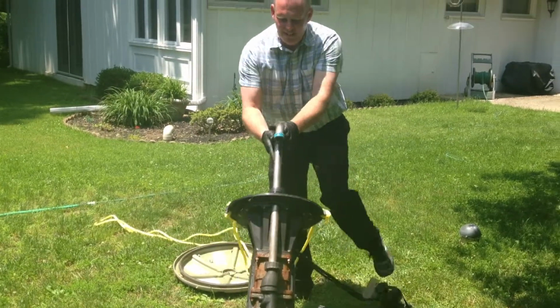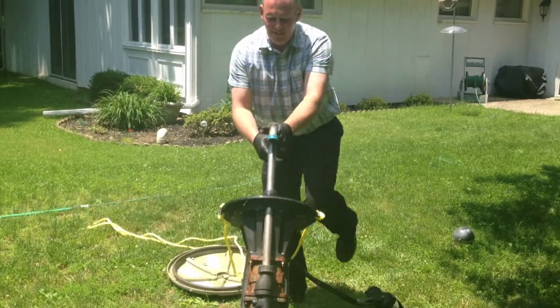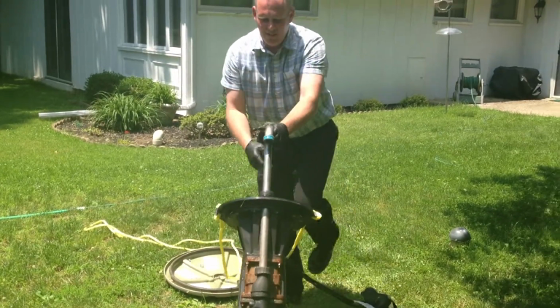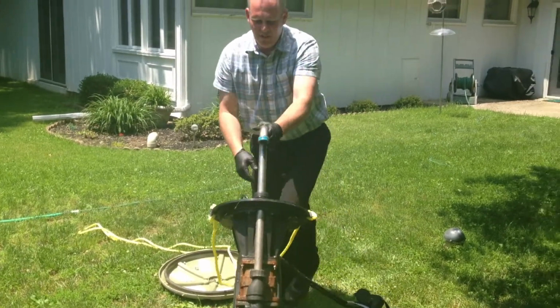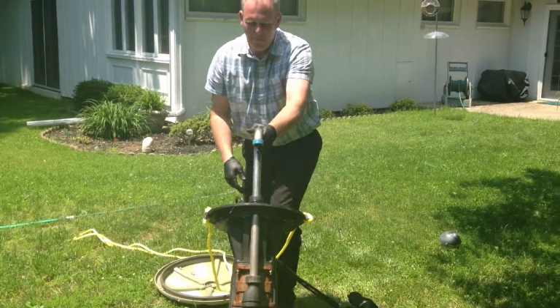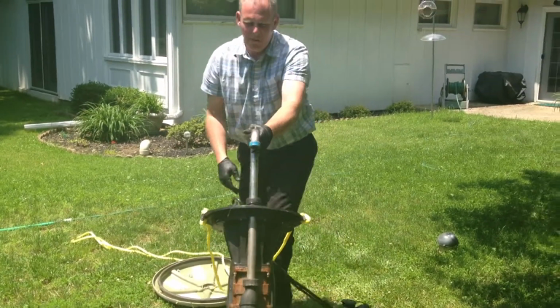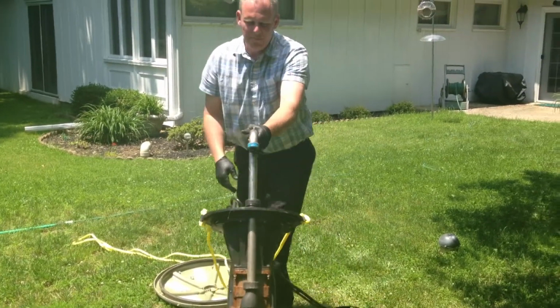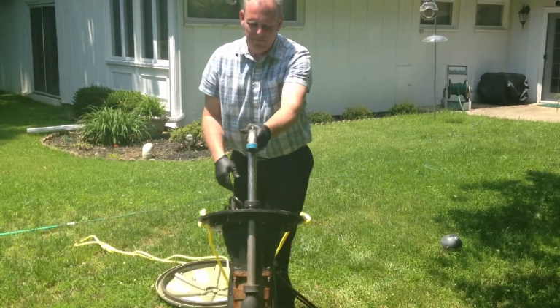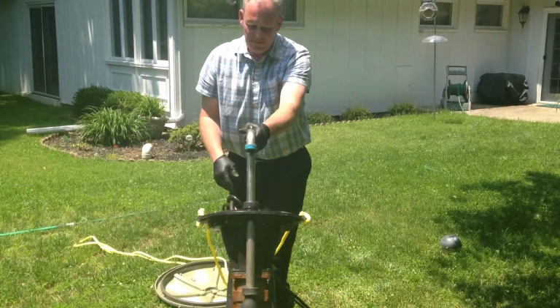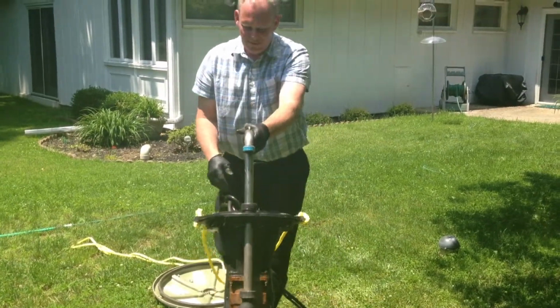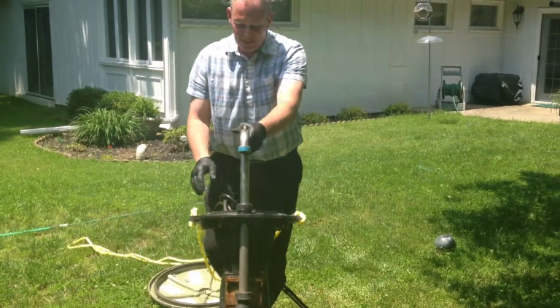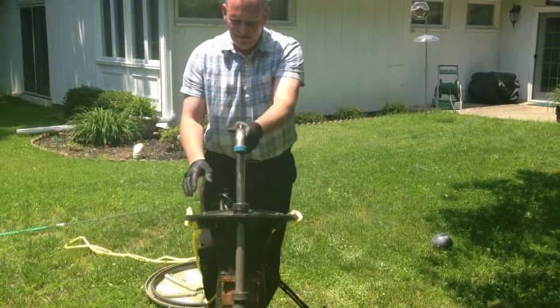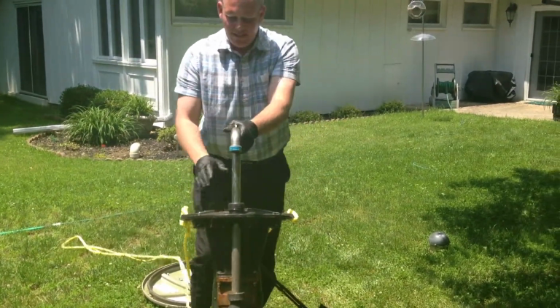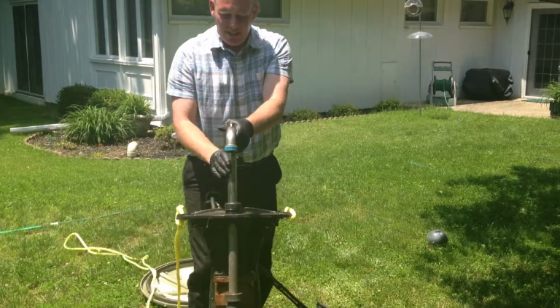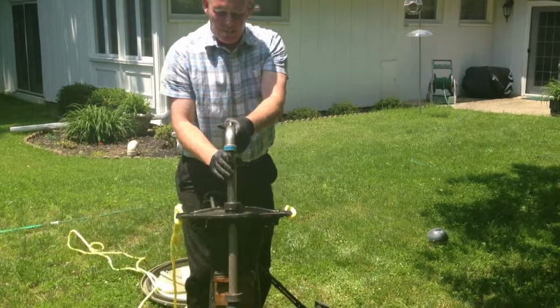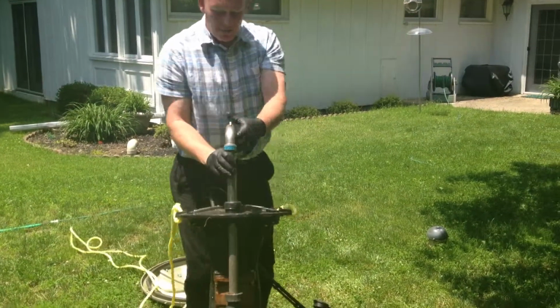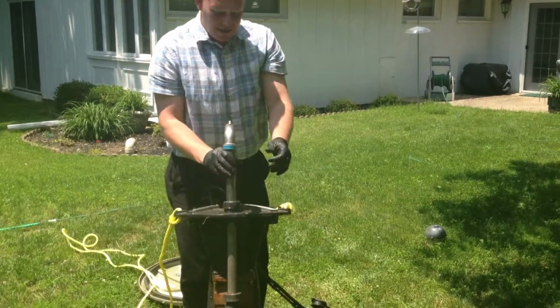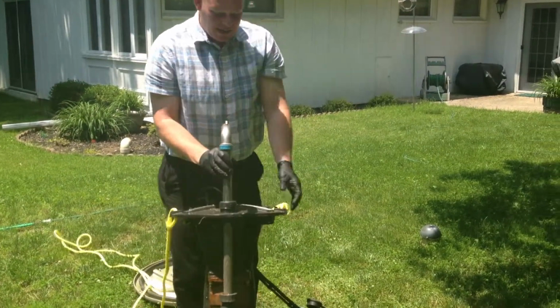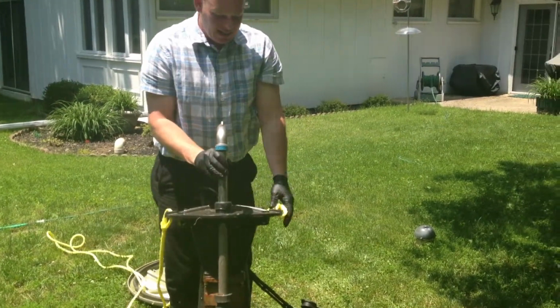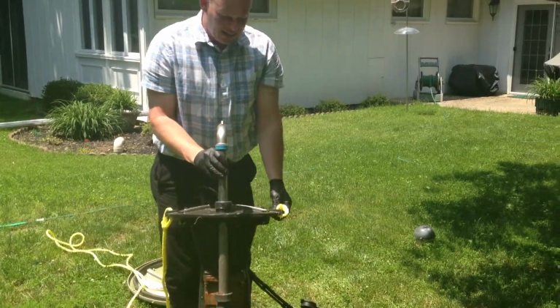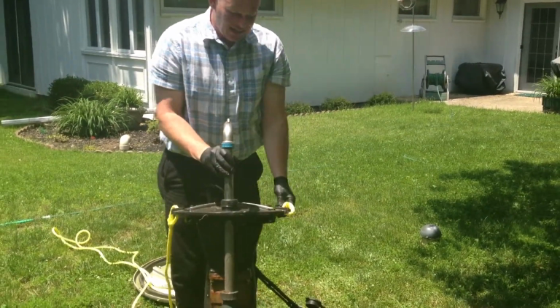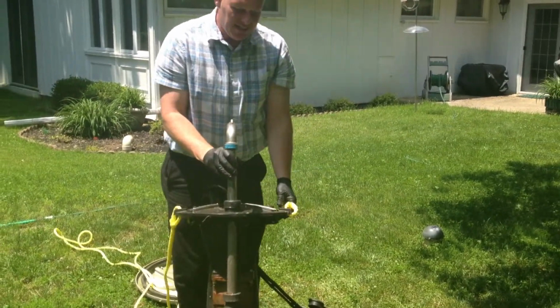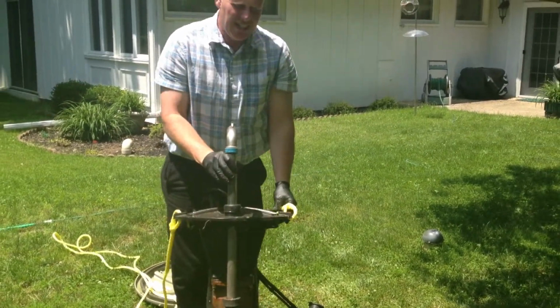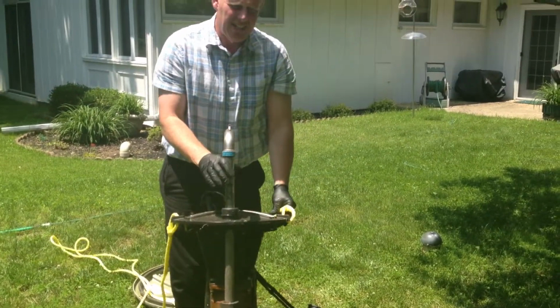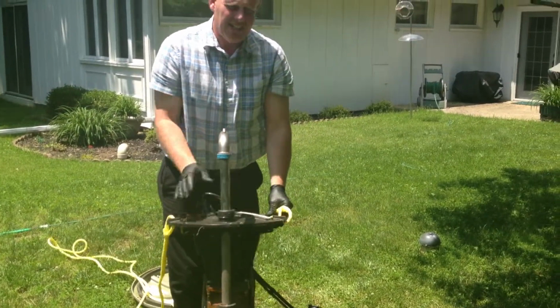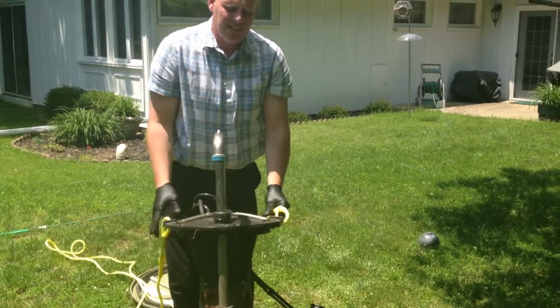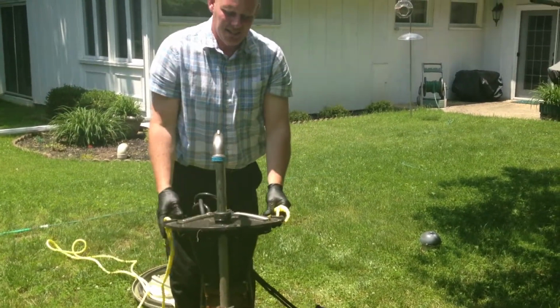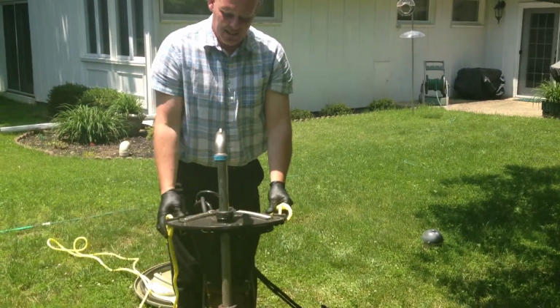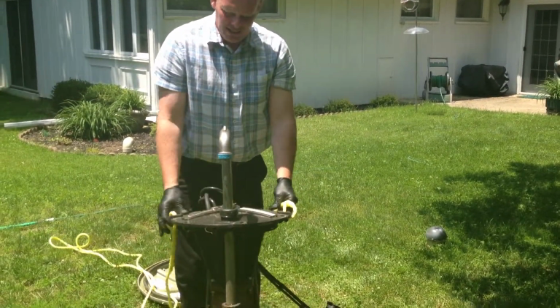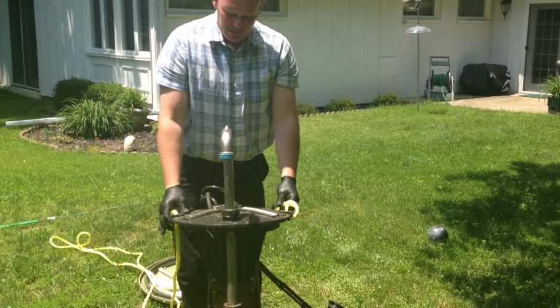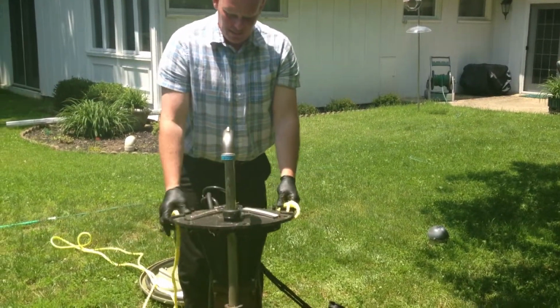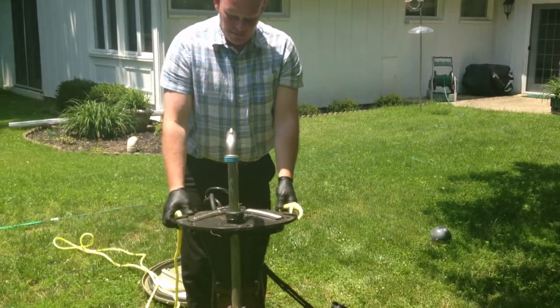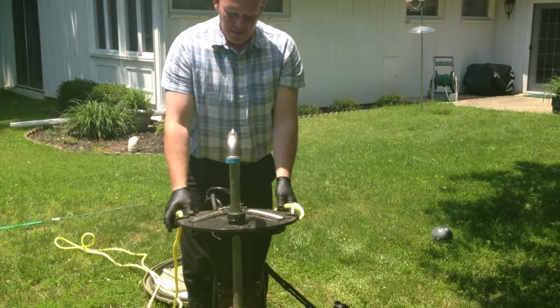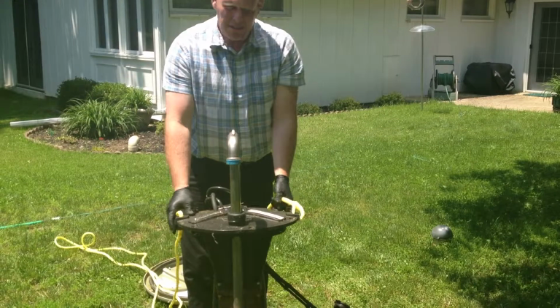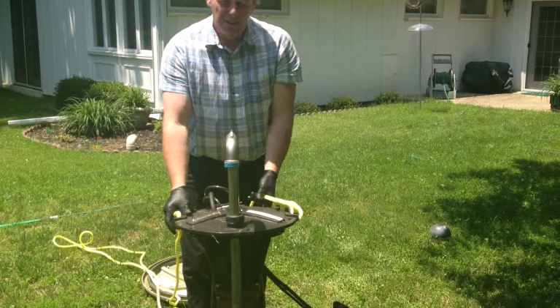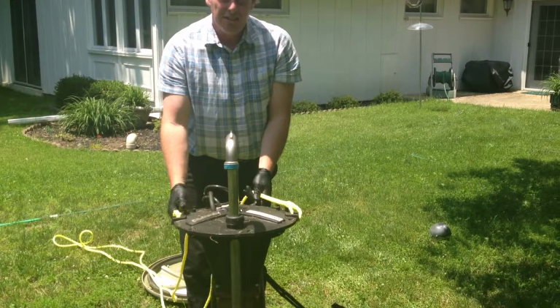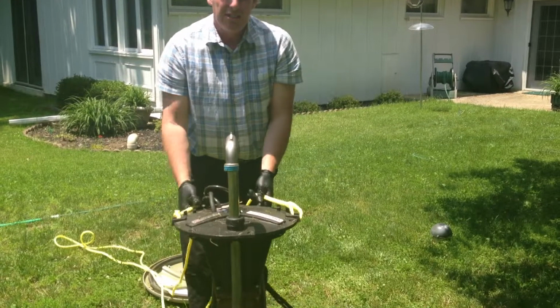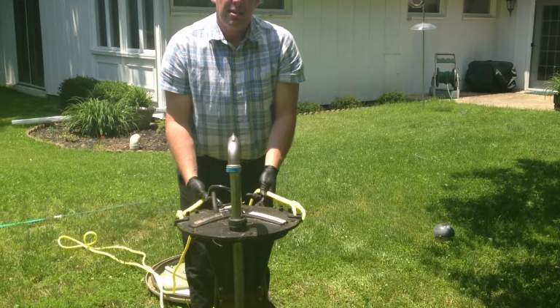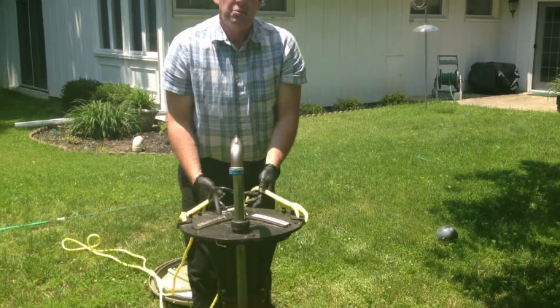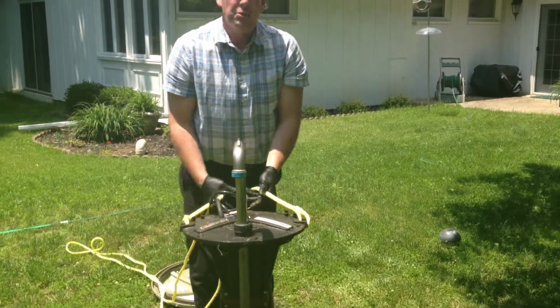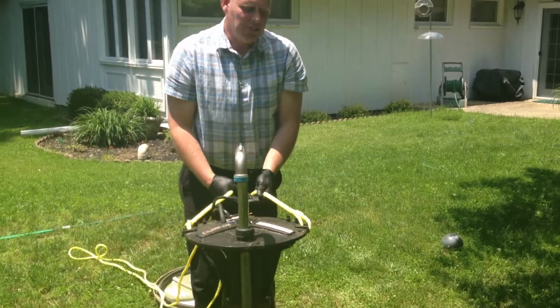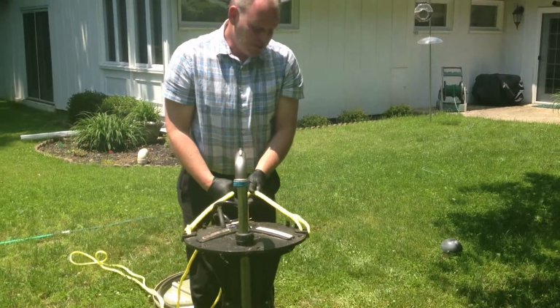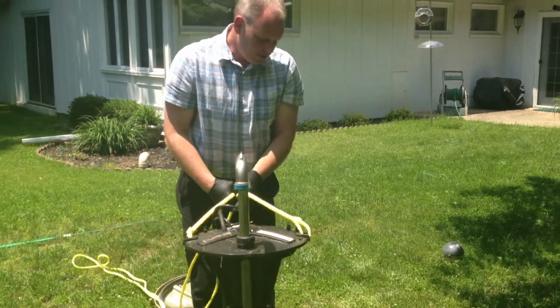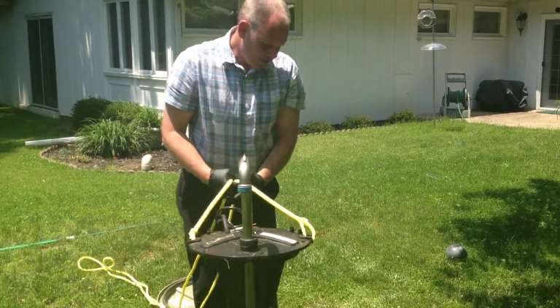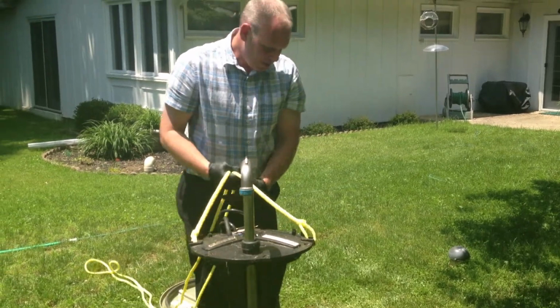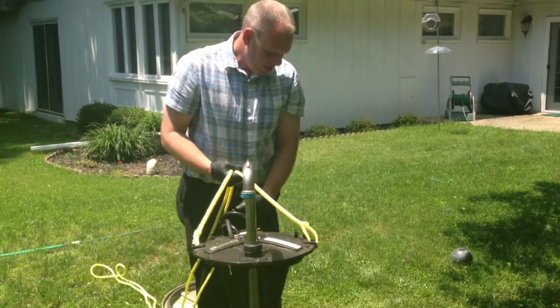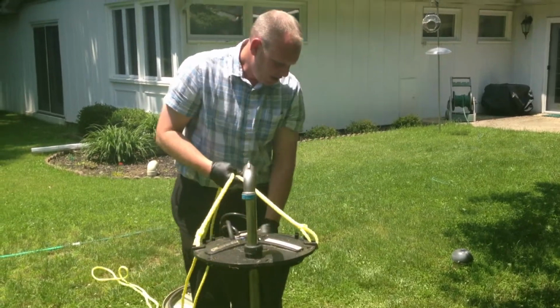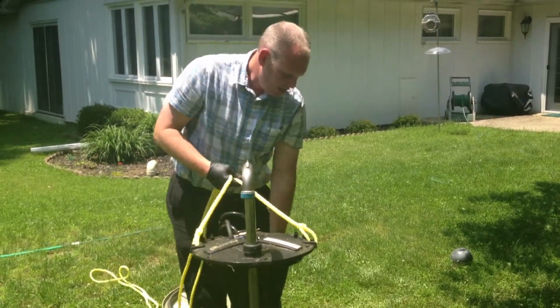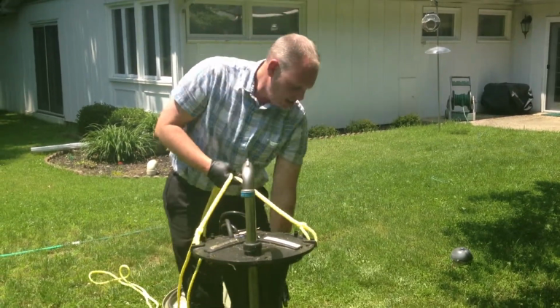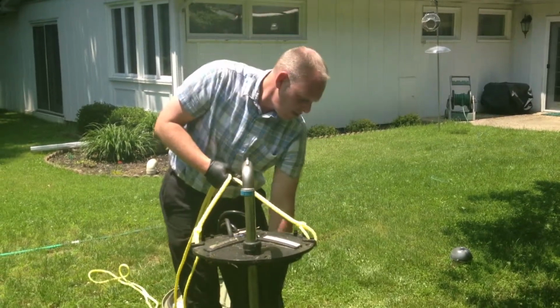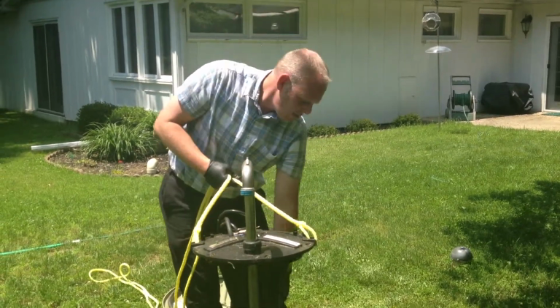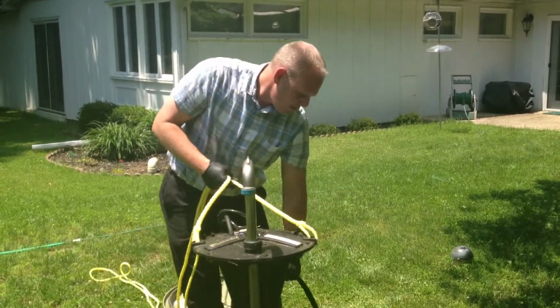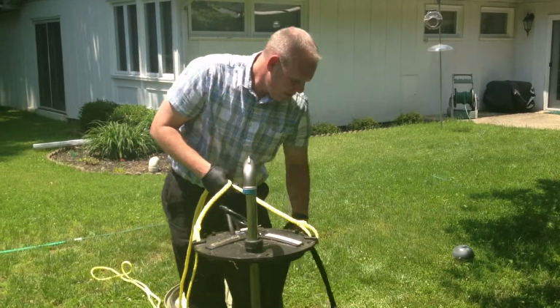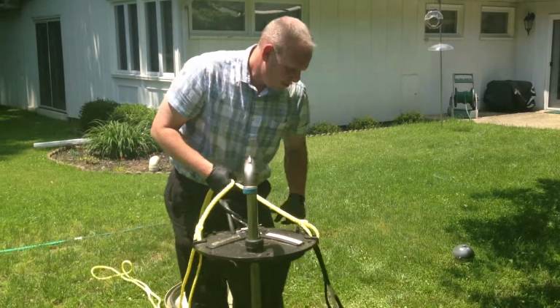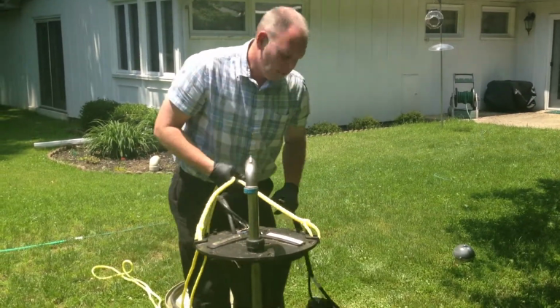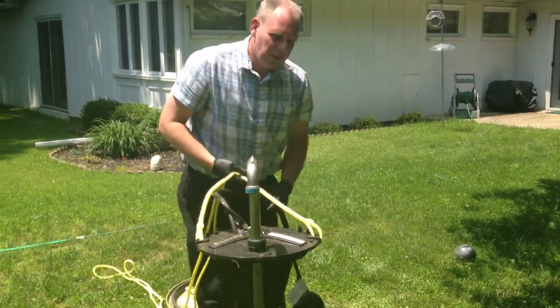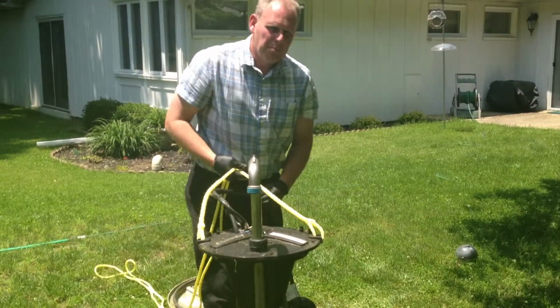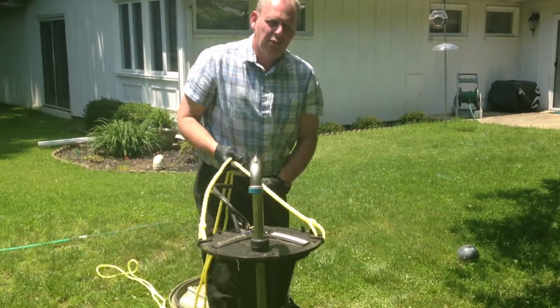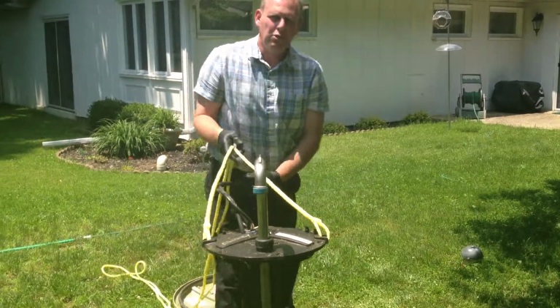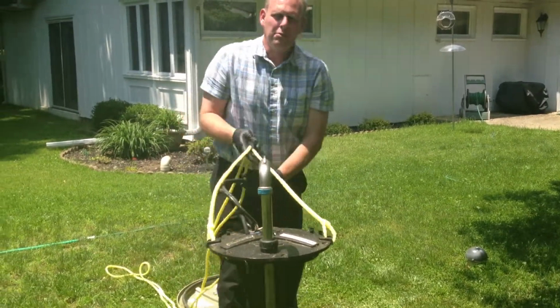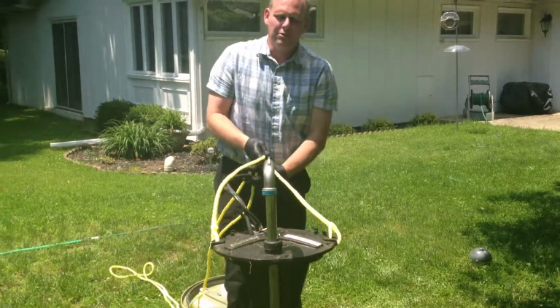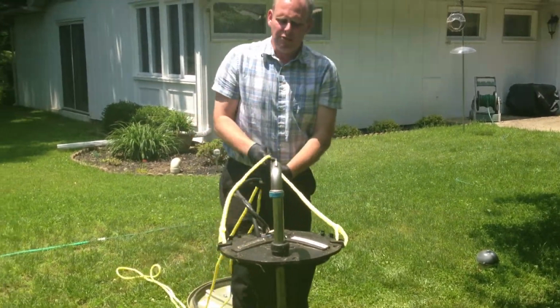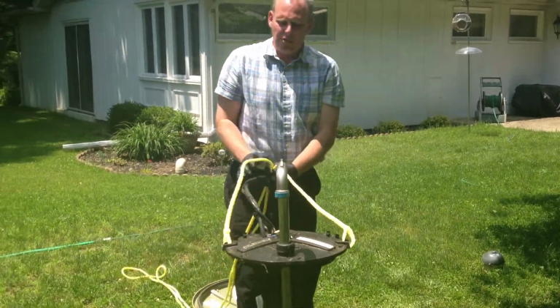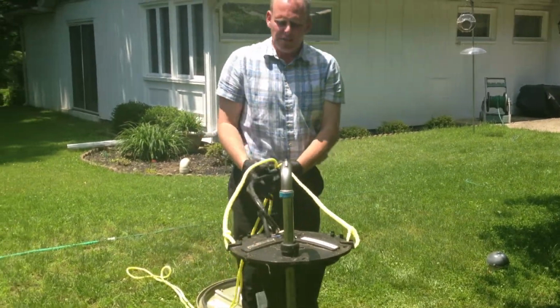Here's our pump. I'm going to get ready to put it back into the station. Pretty much the steps we just took, we're going to perform in reverse.